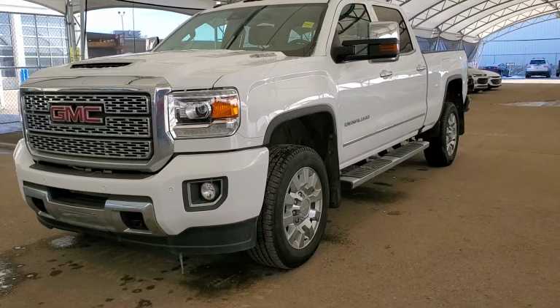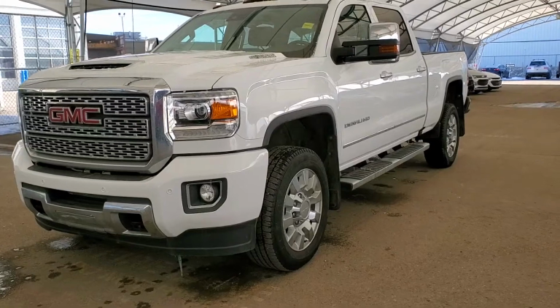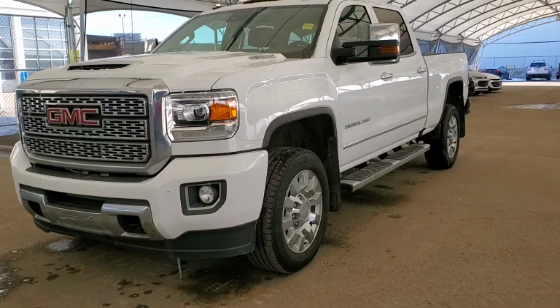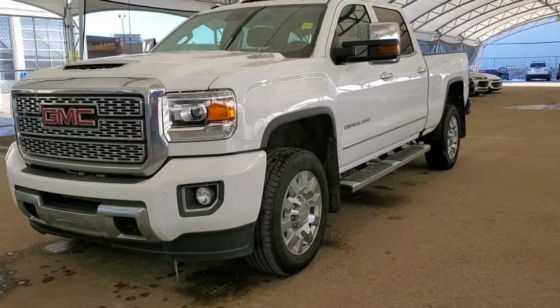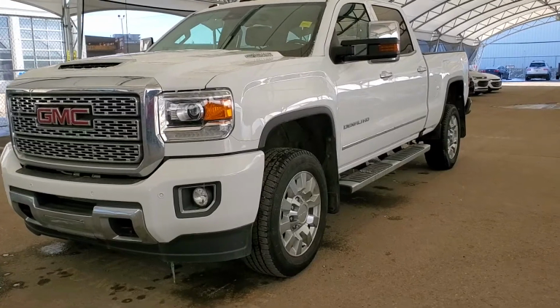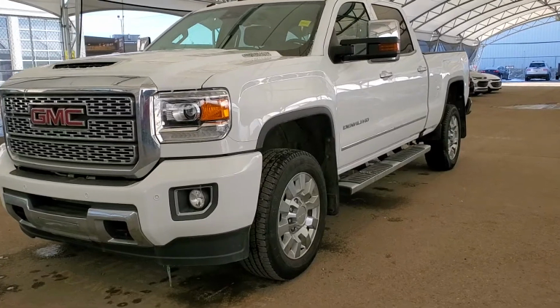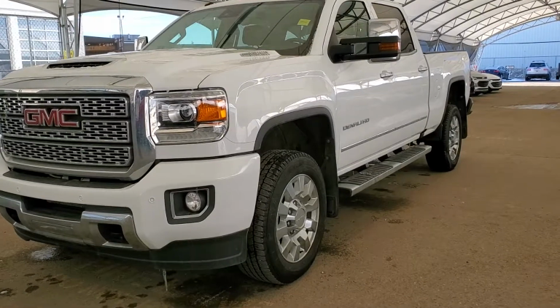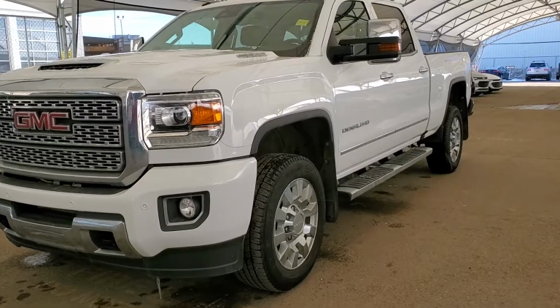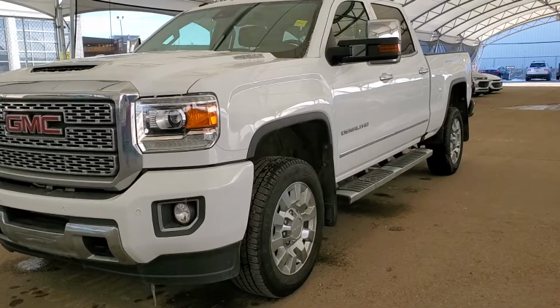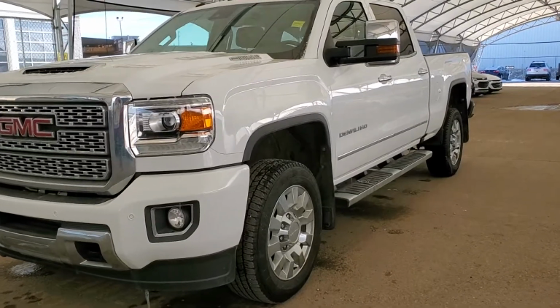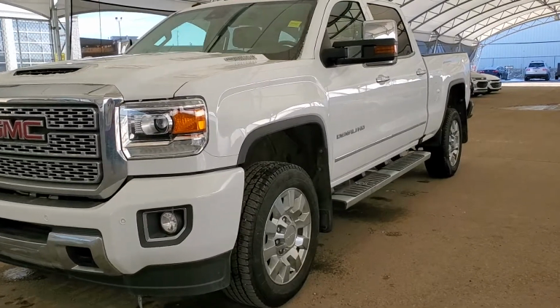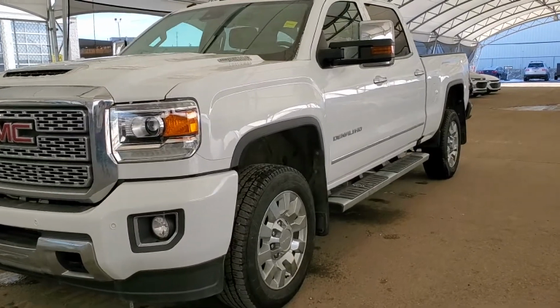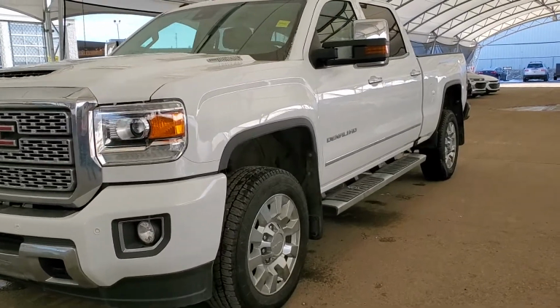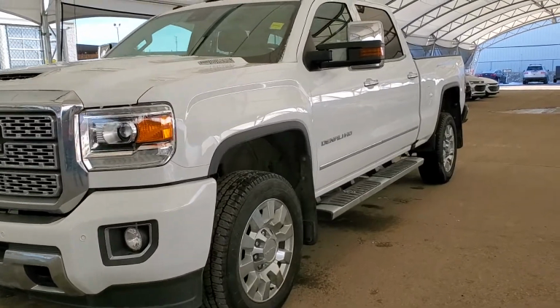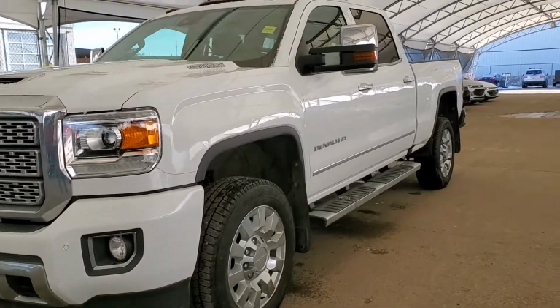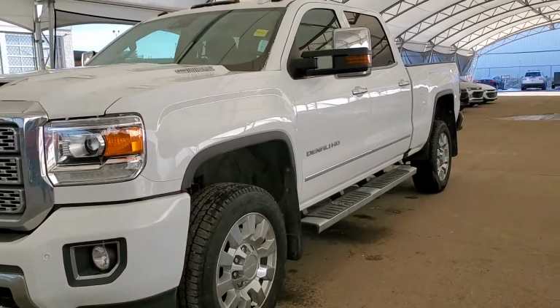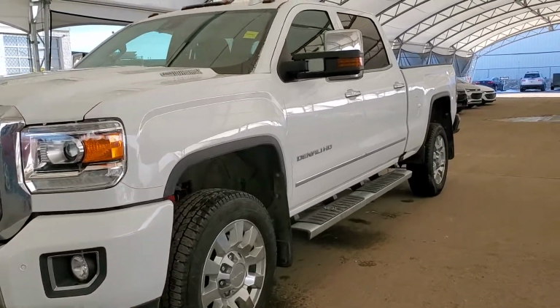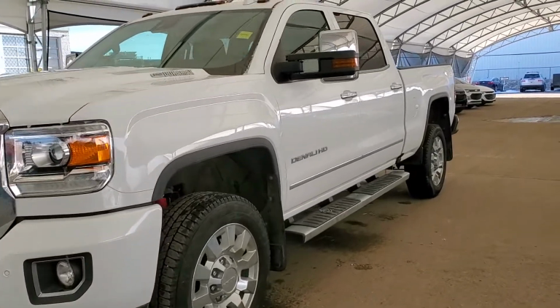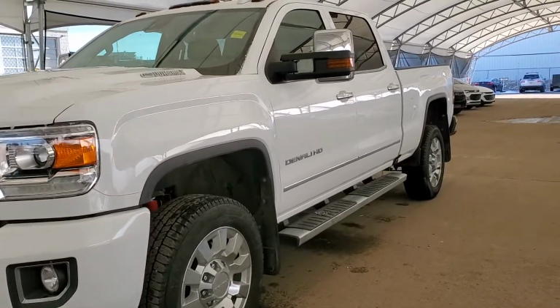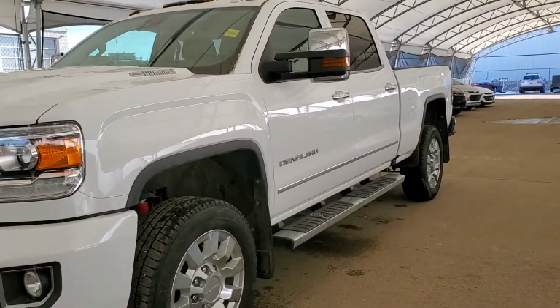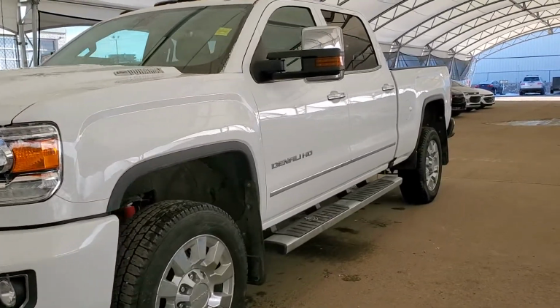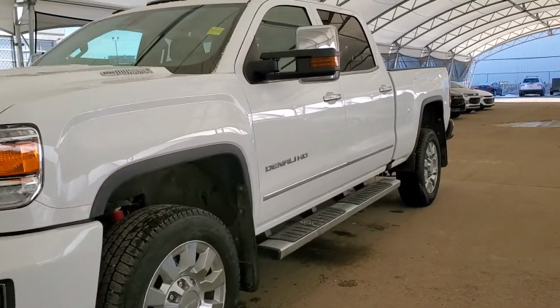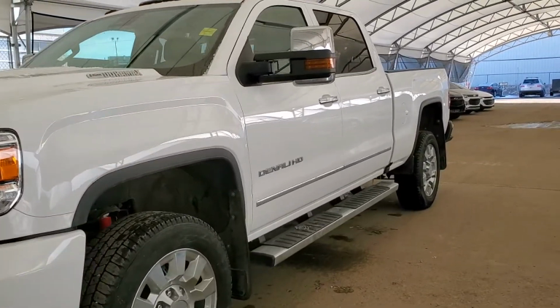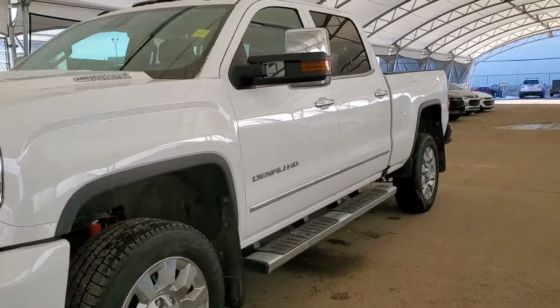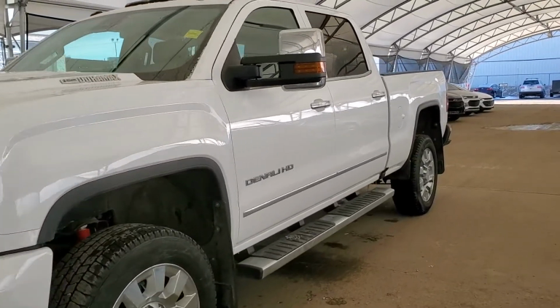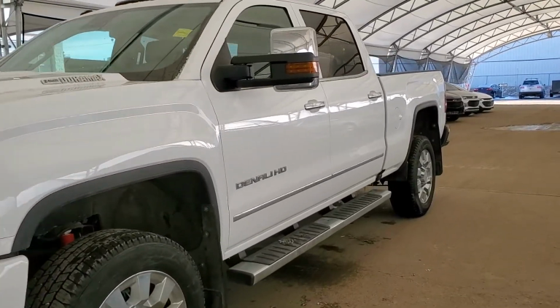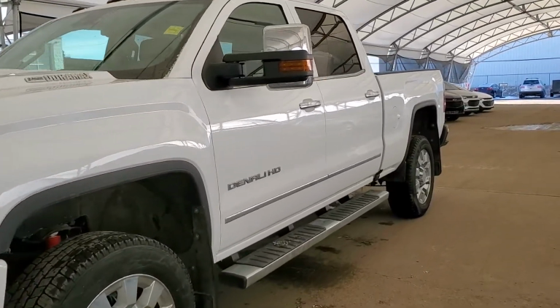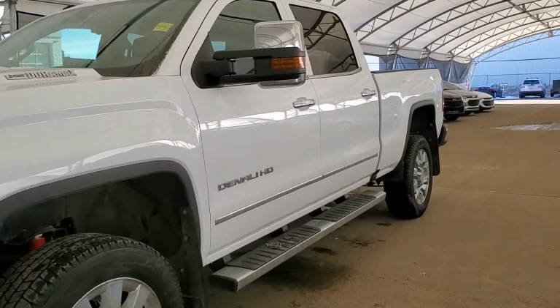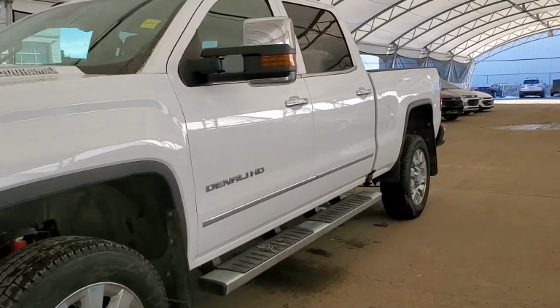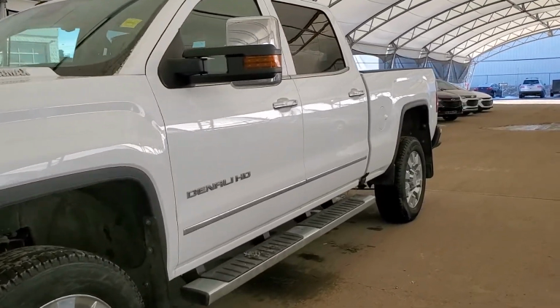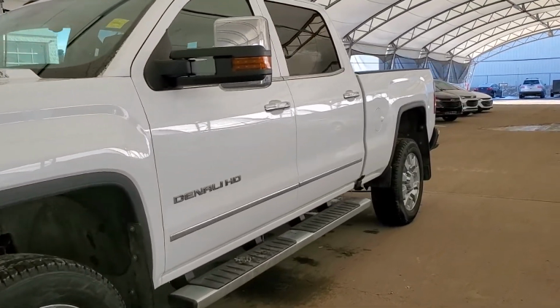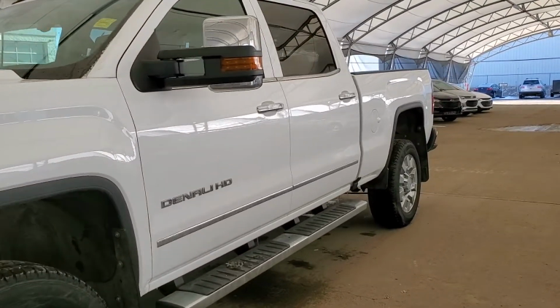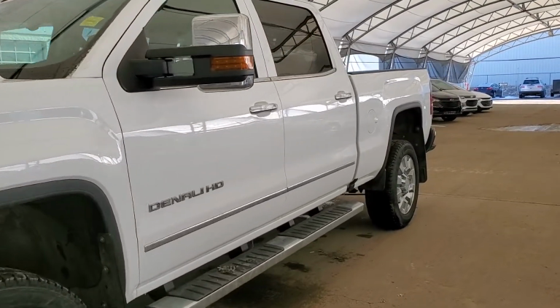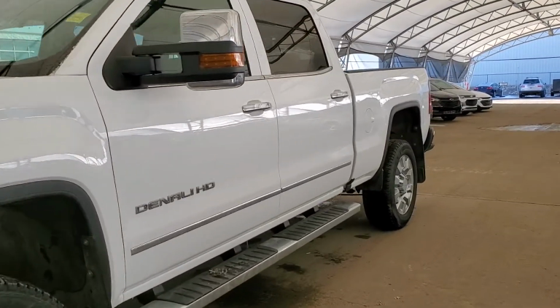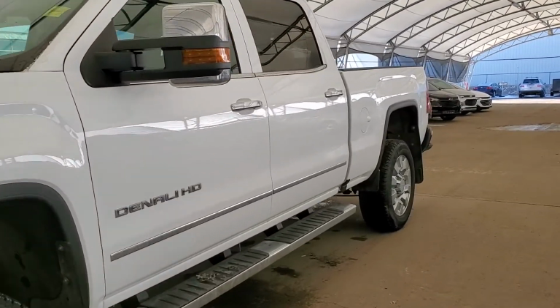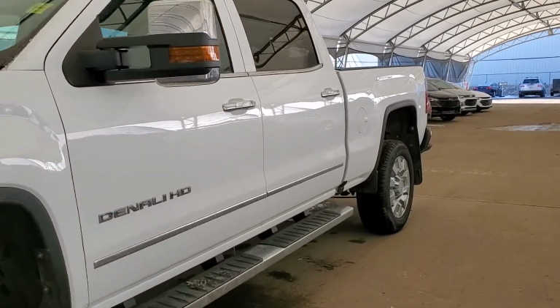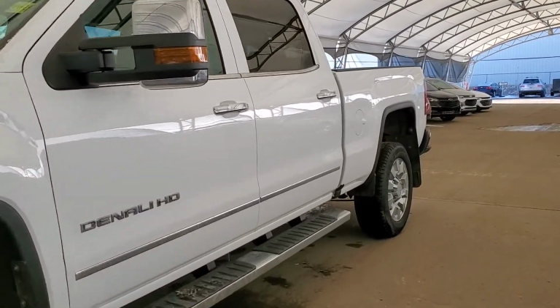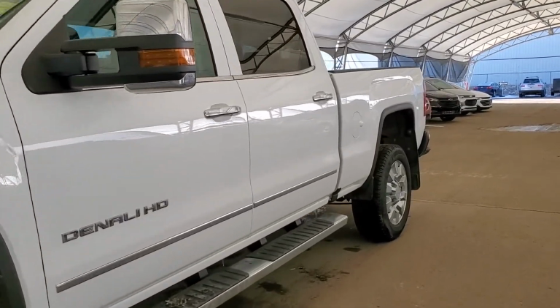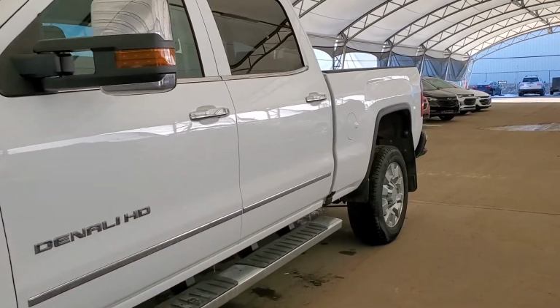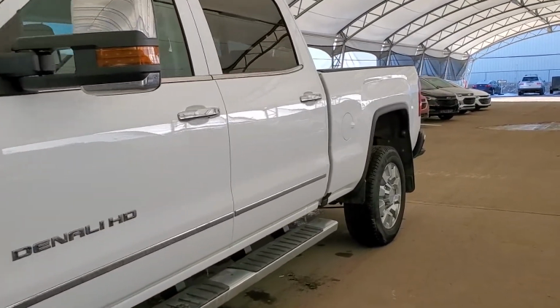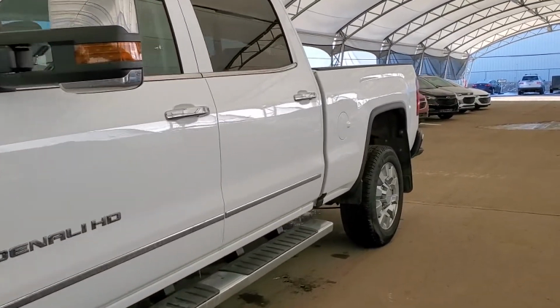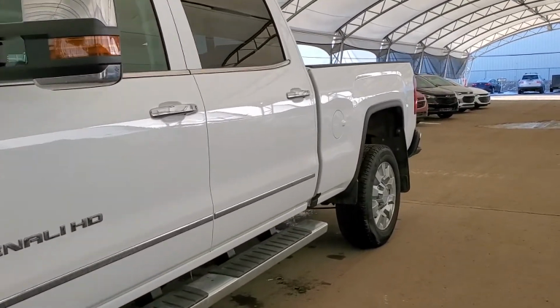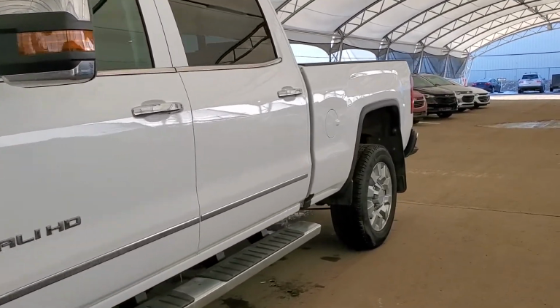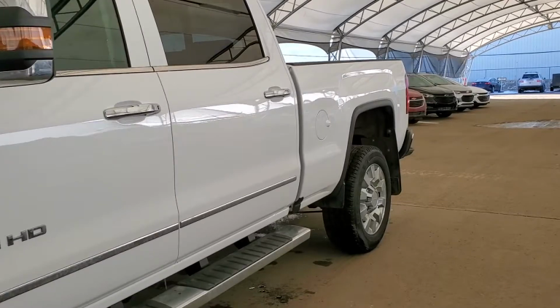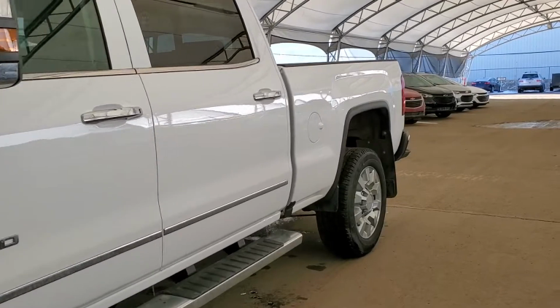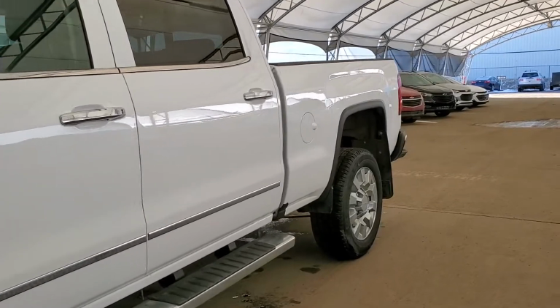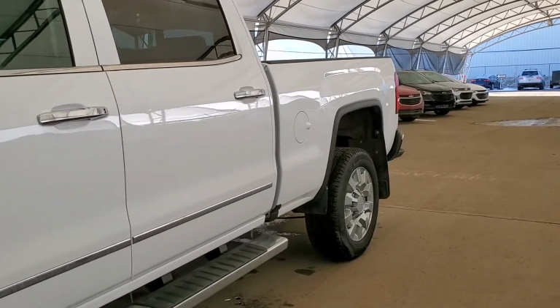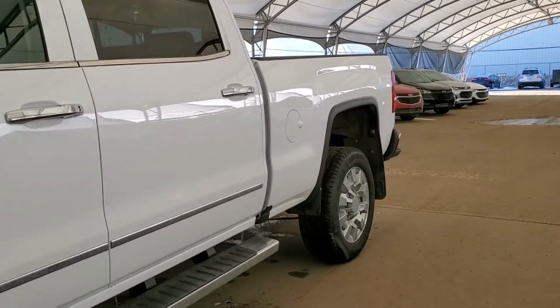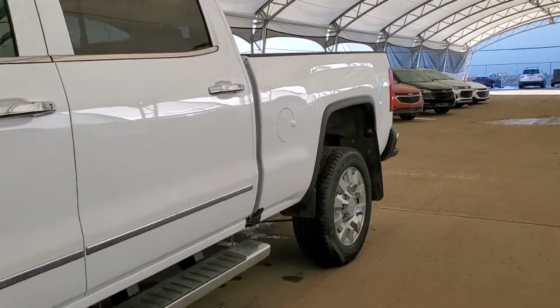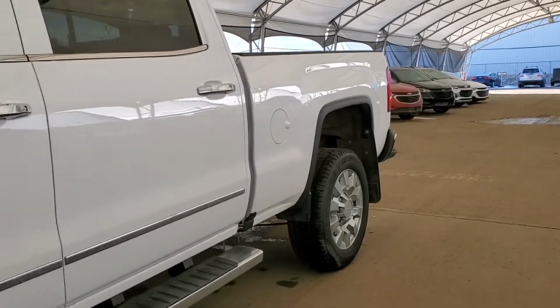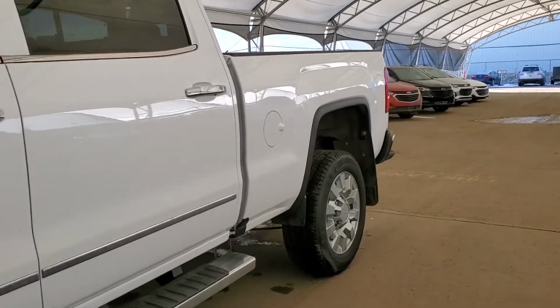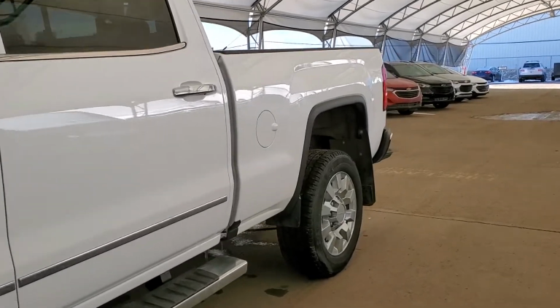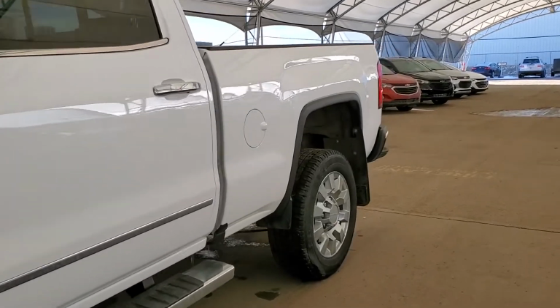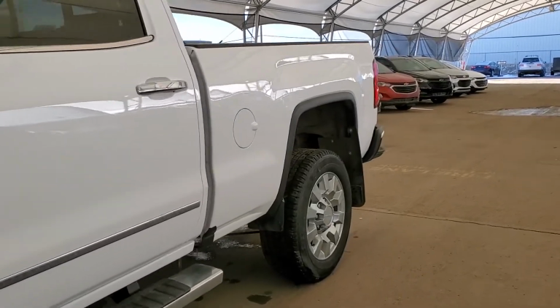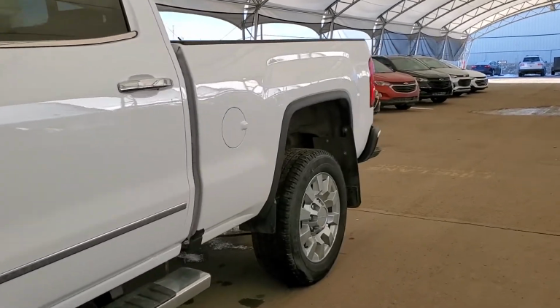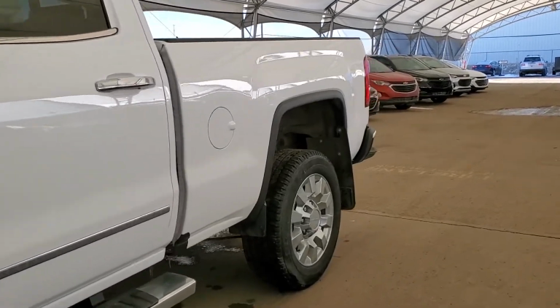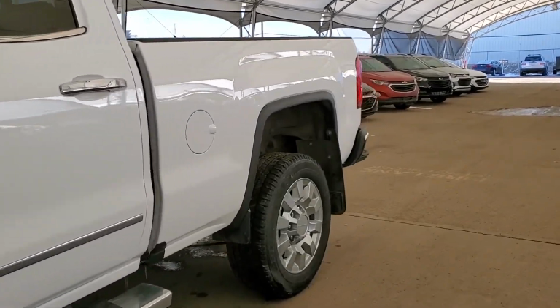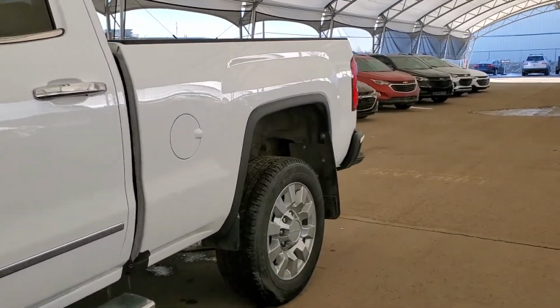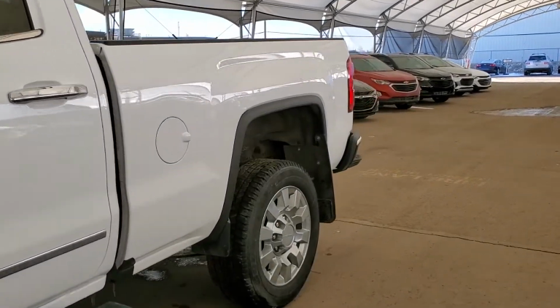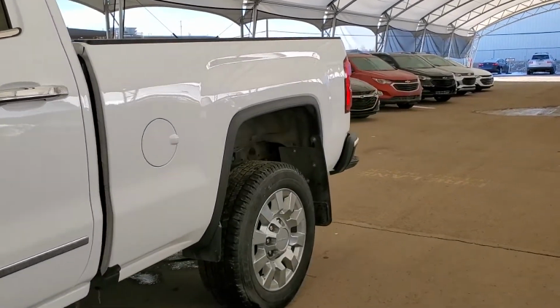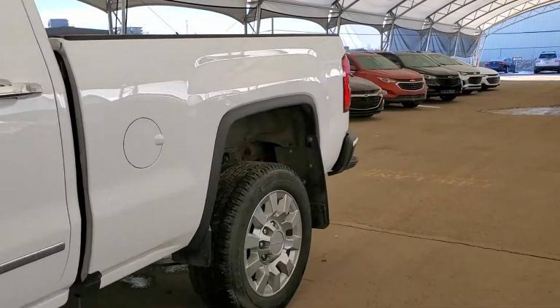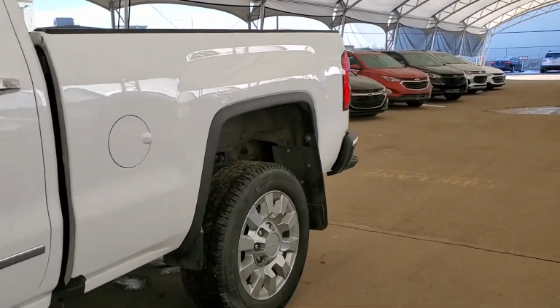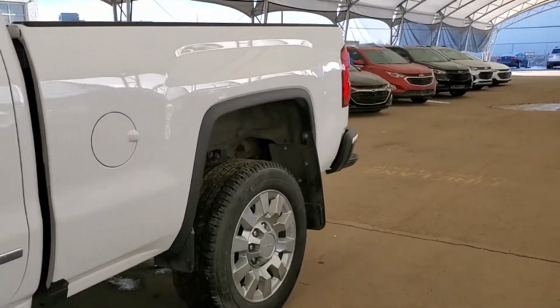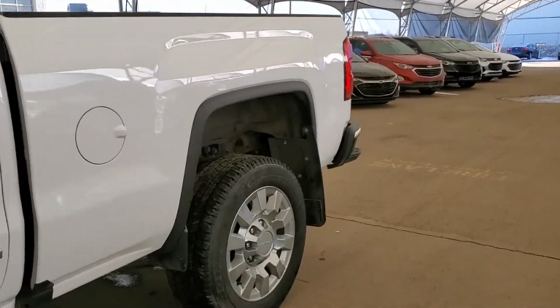Welcome to Davis Chevrolet. This is a pre-owned 2019 GMC Sierra 2500 Denali in white.